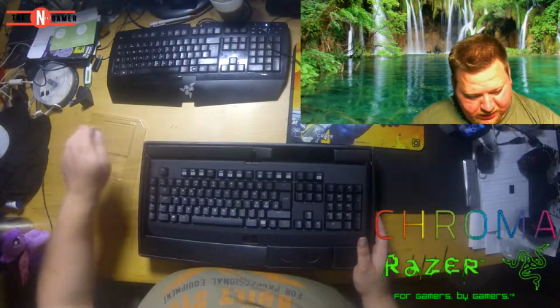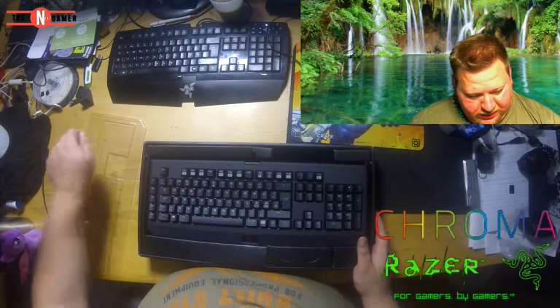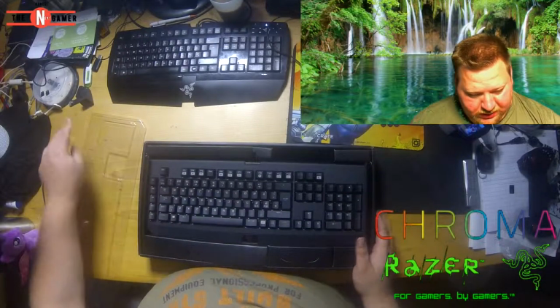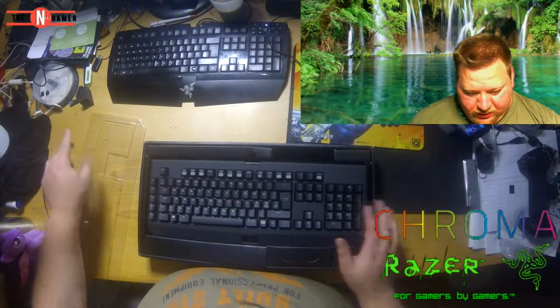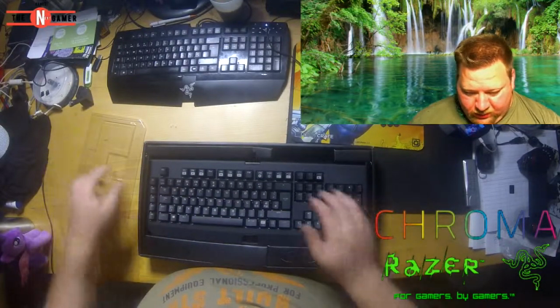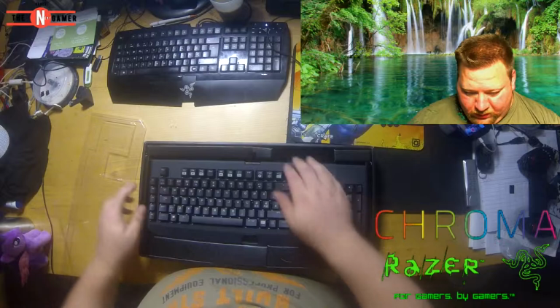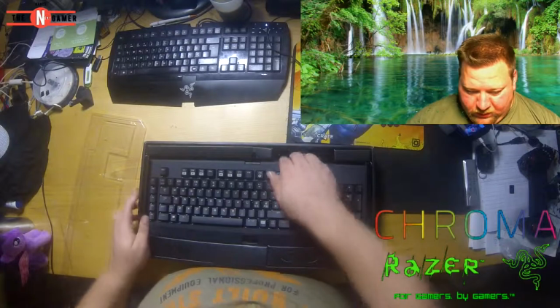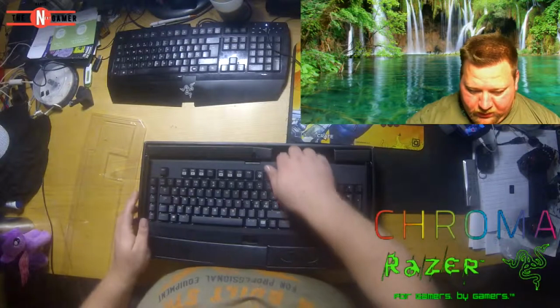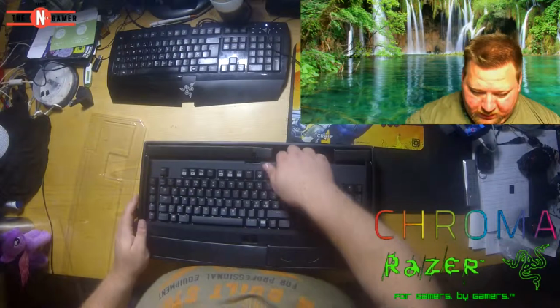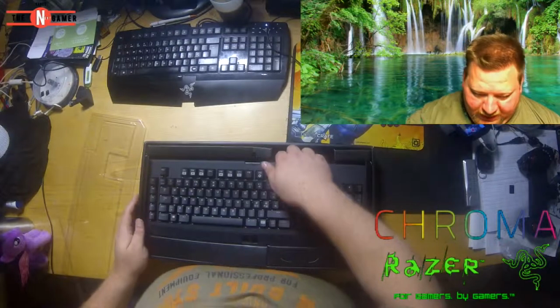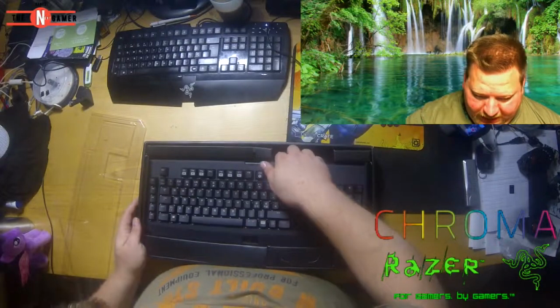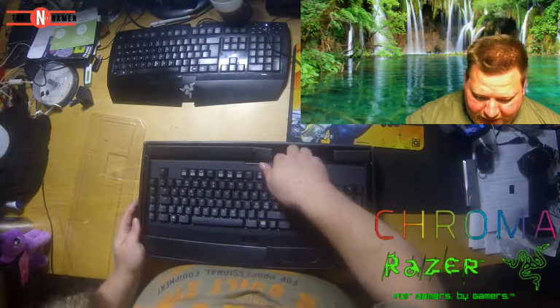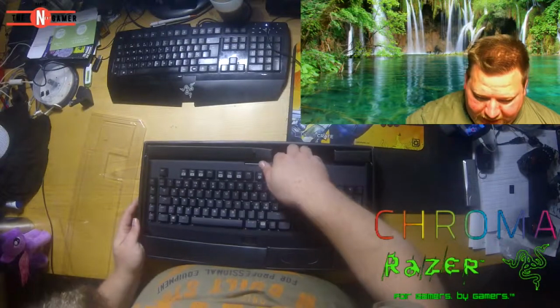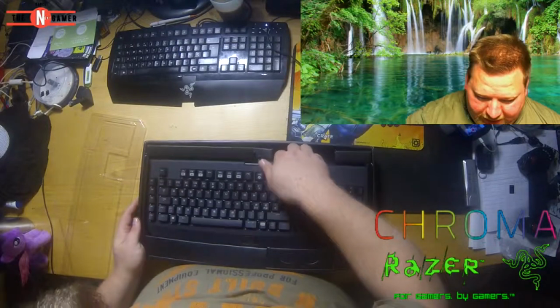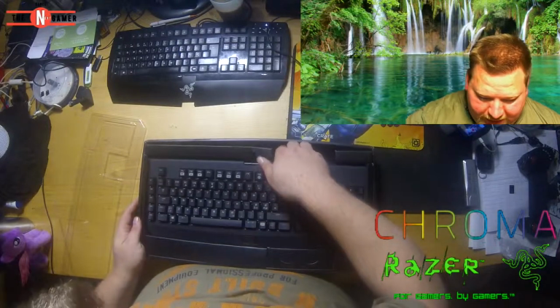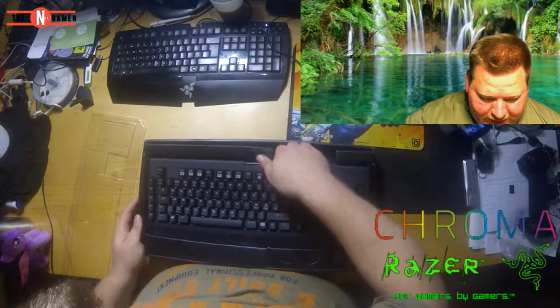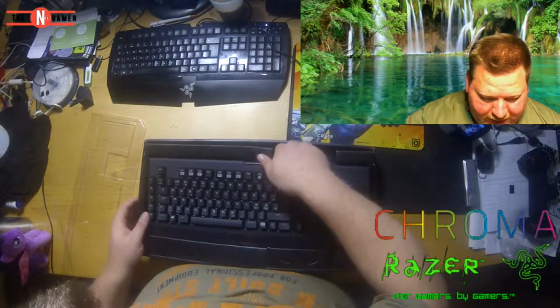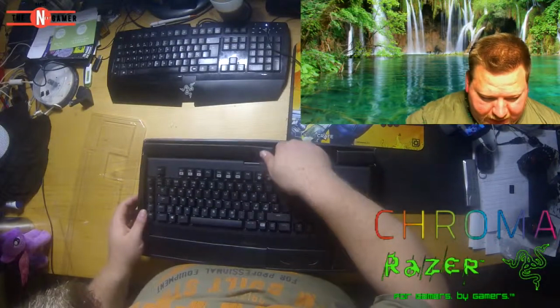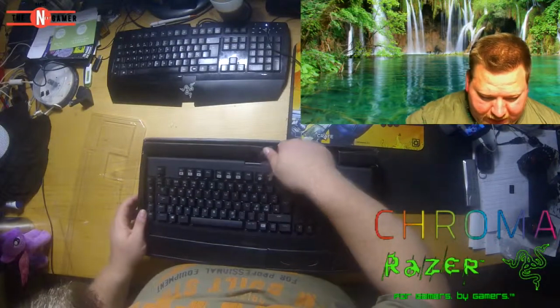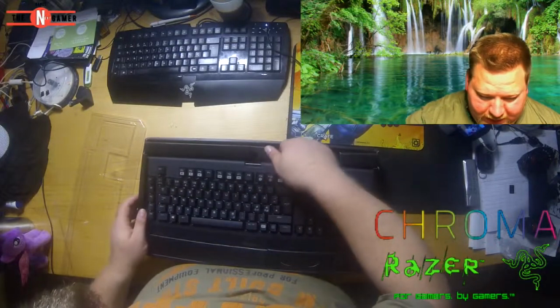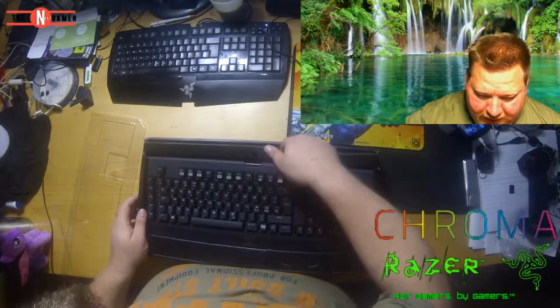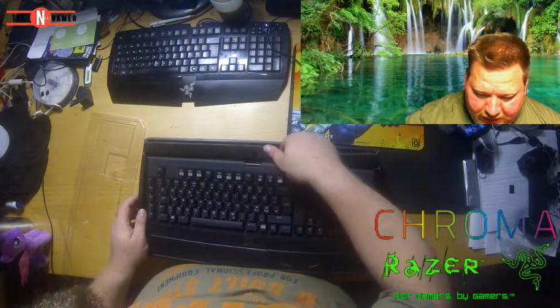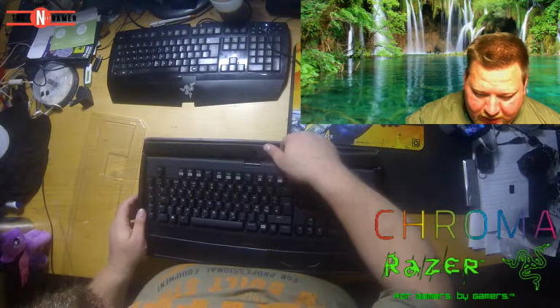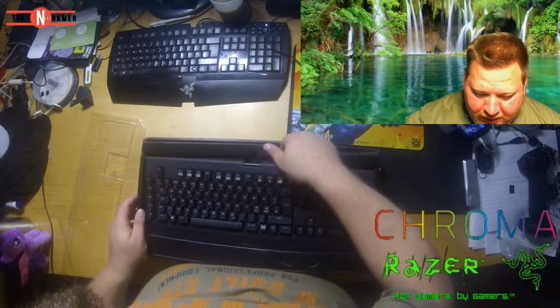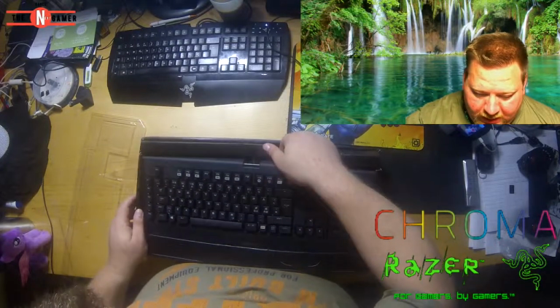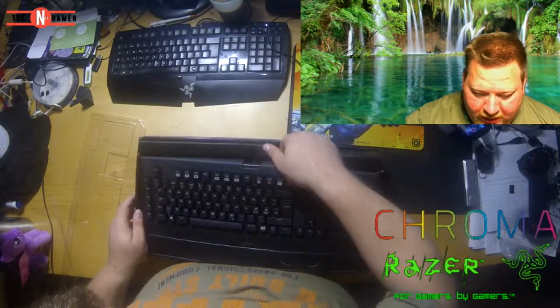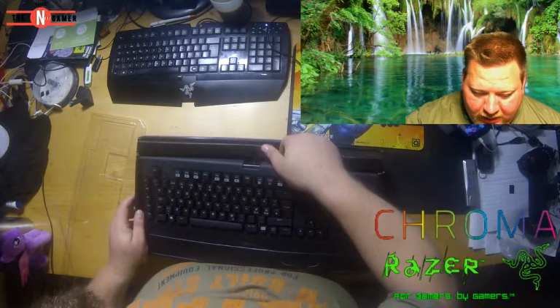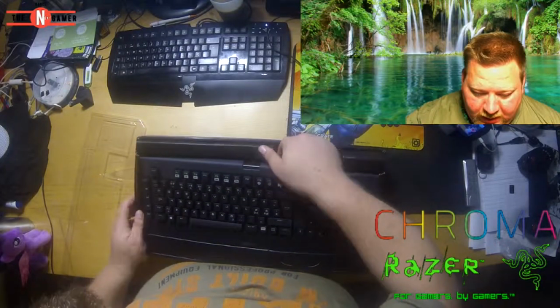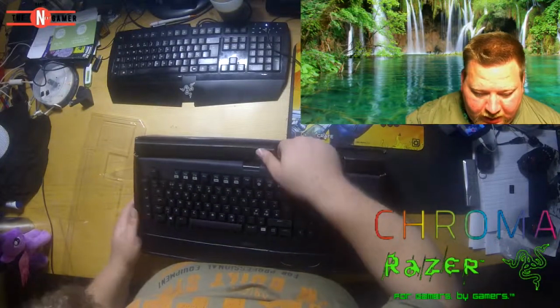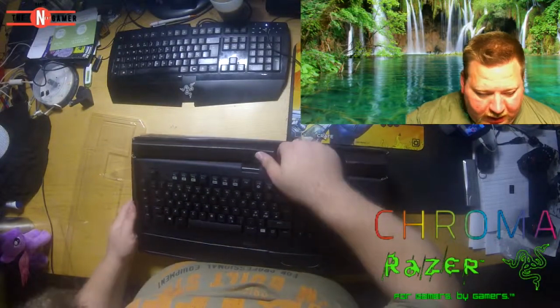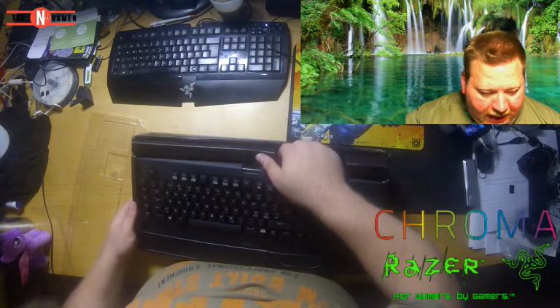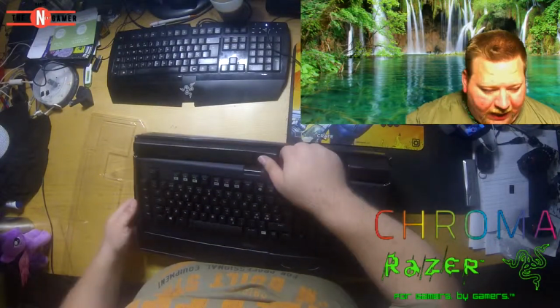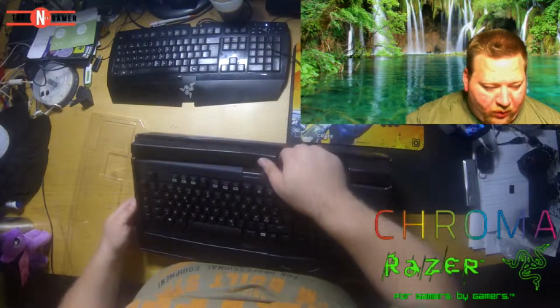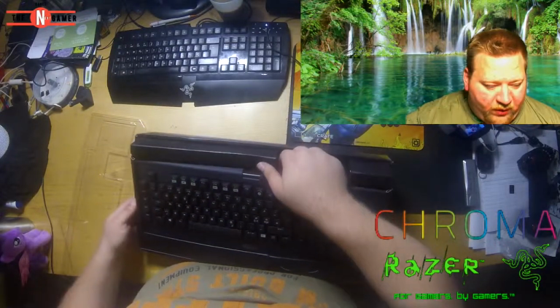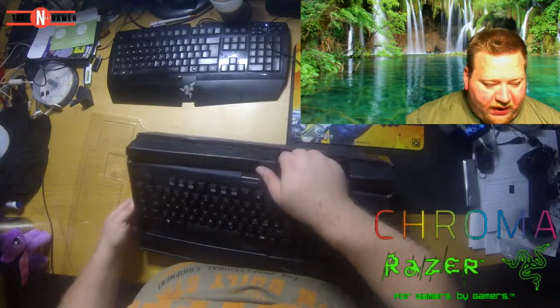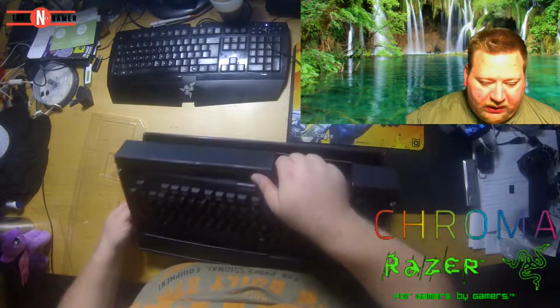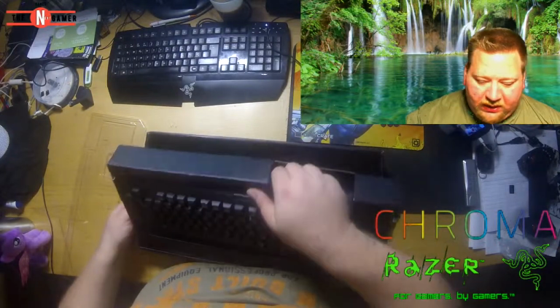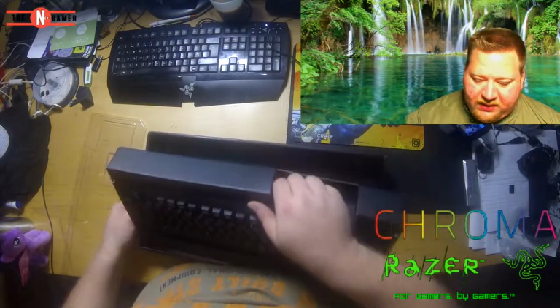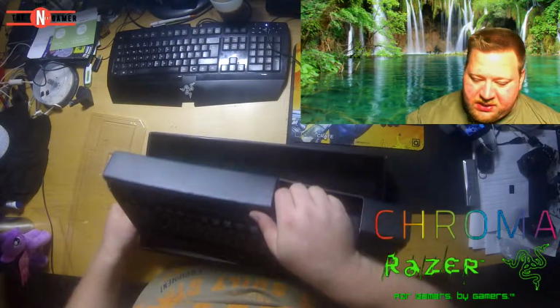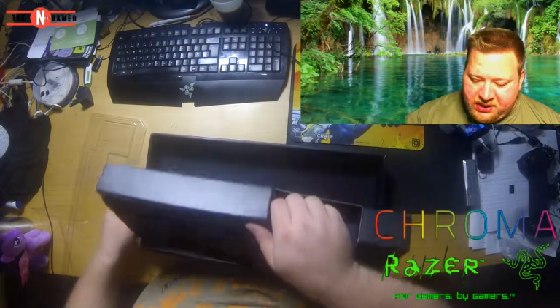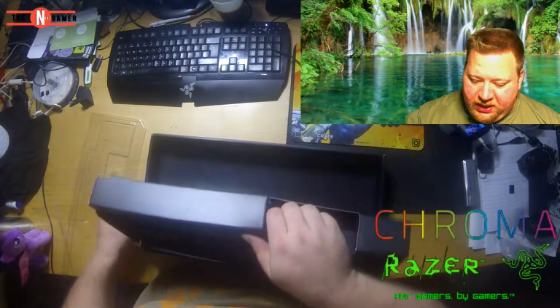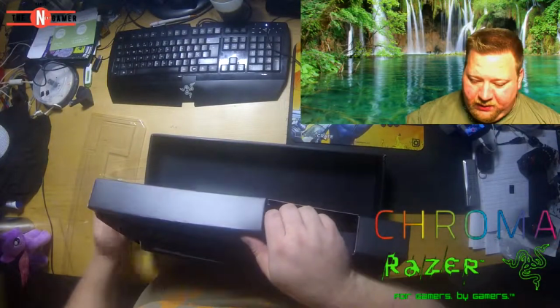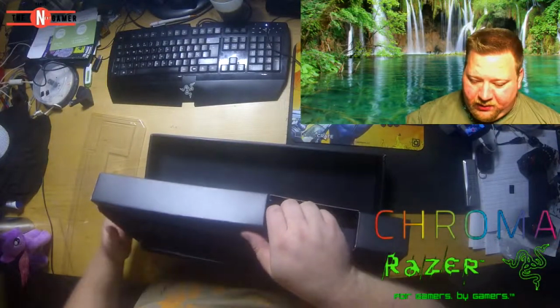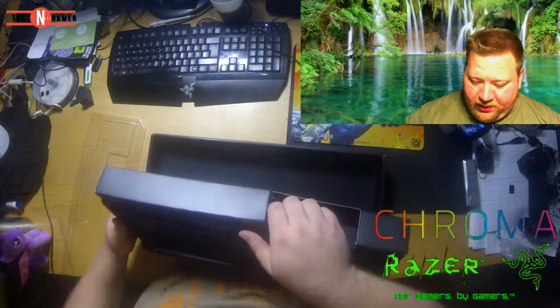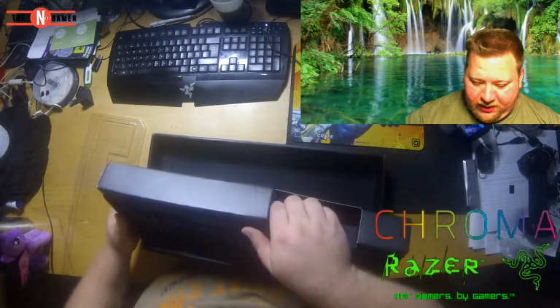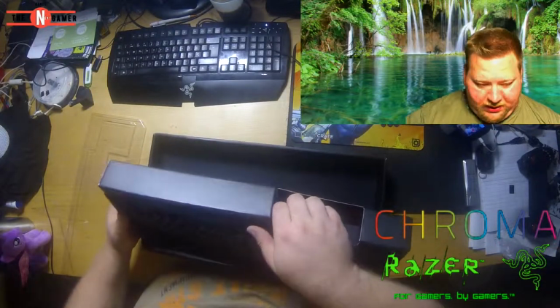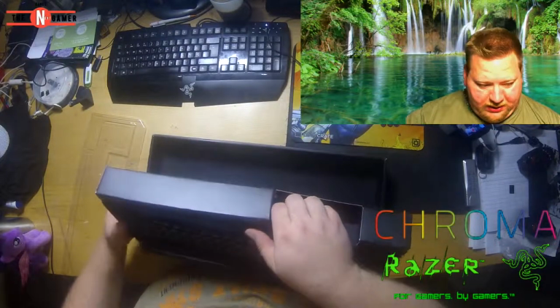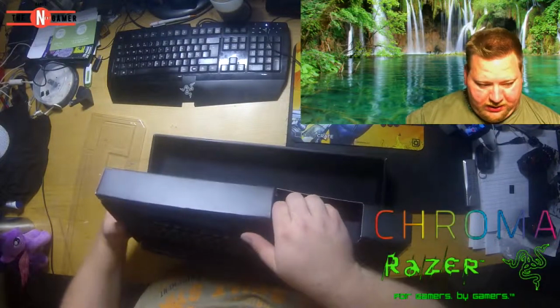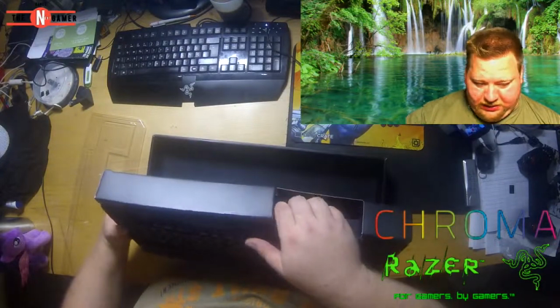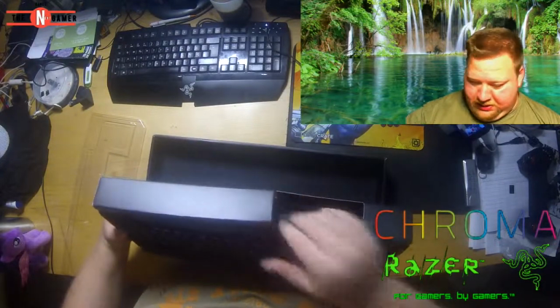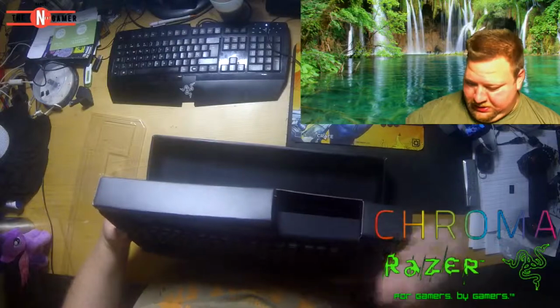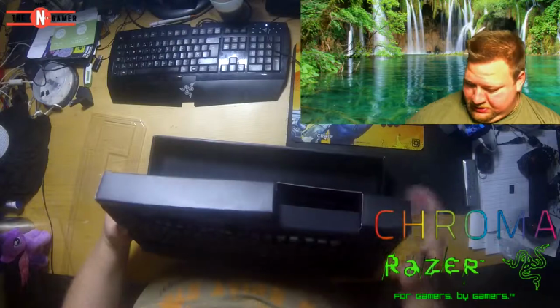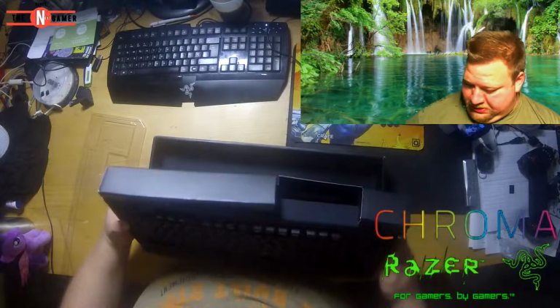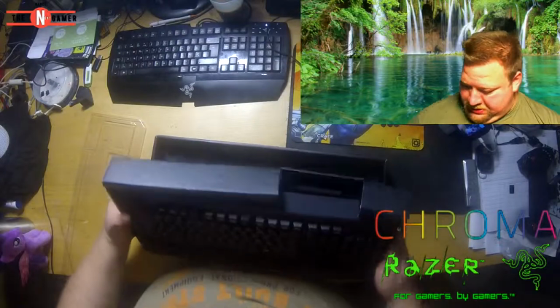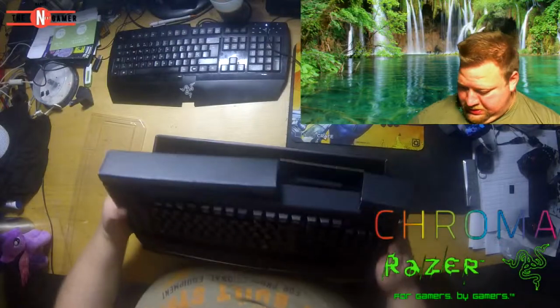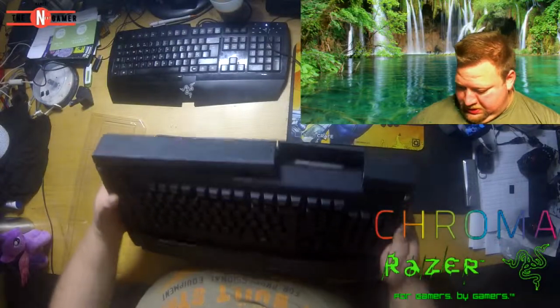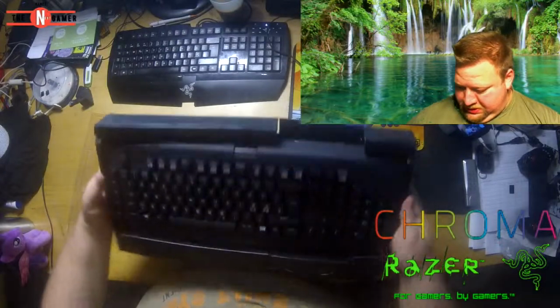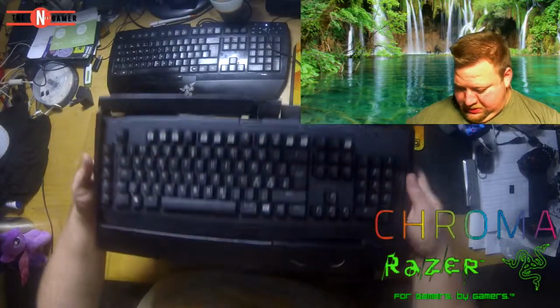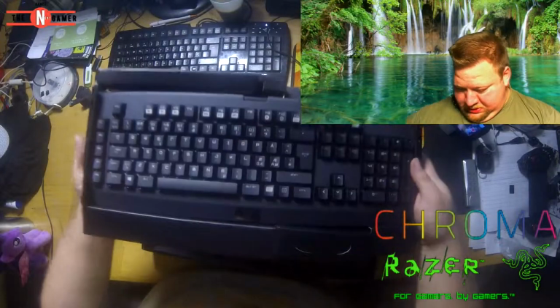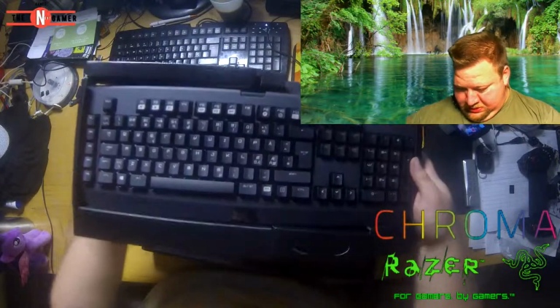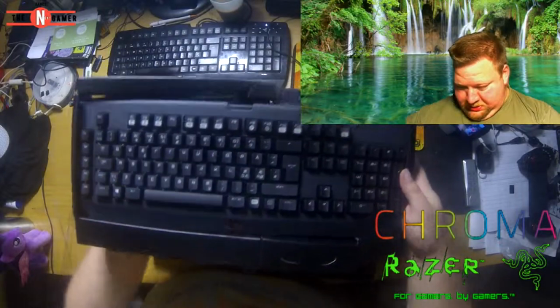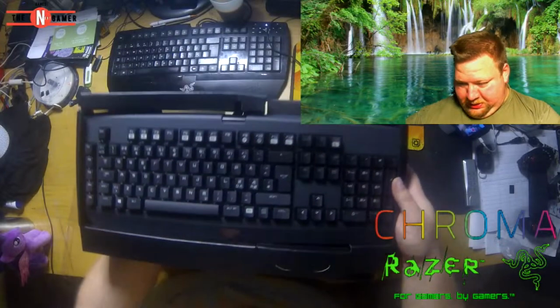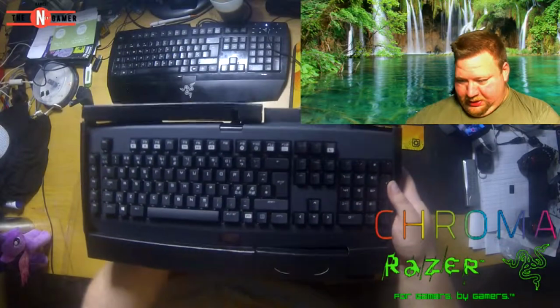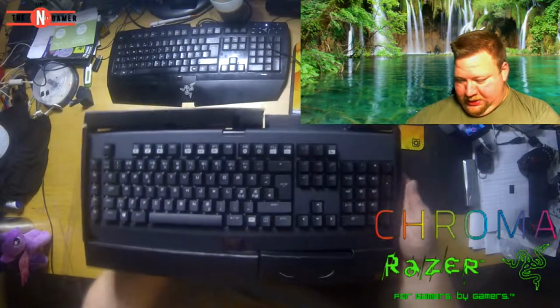Oh my god. I already love this keyboard.